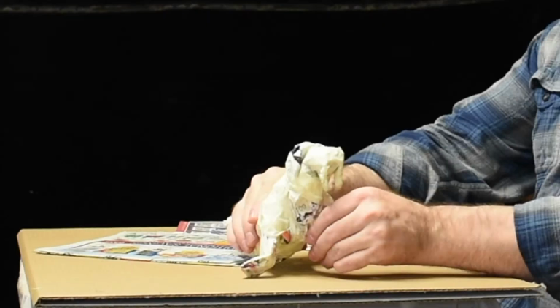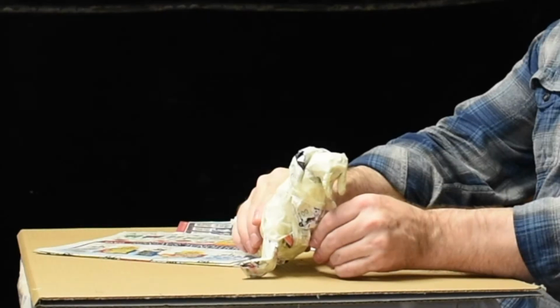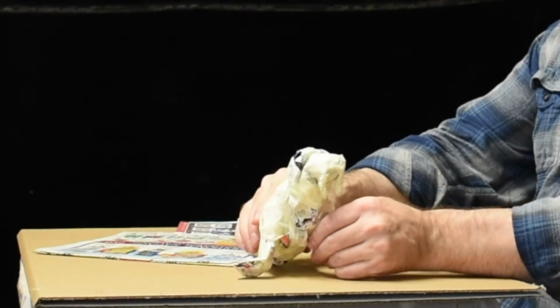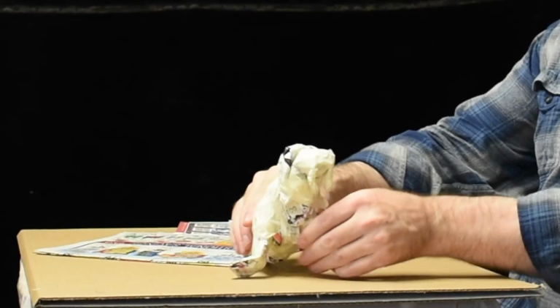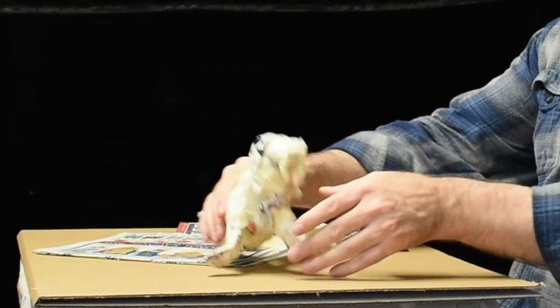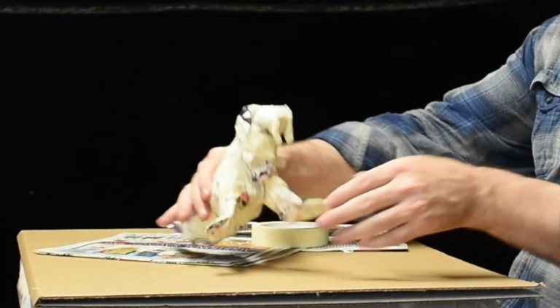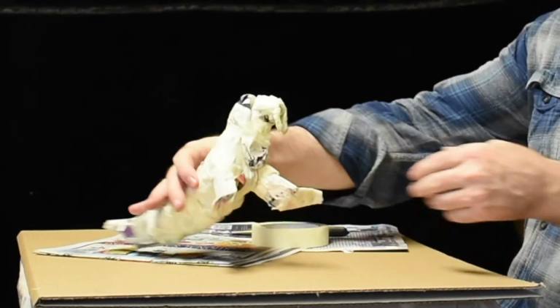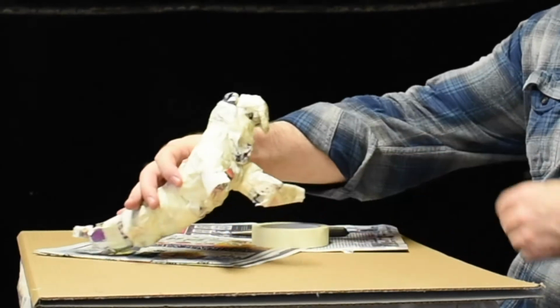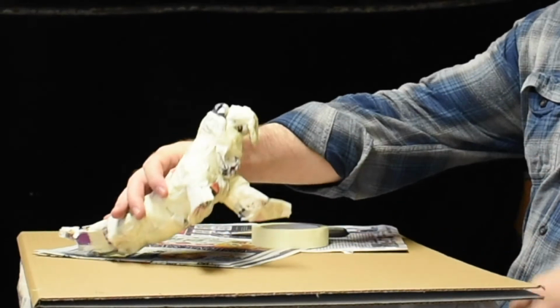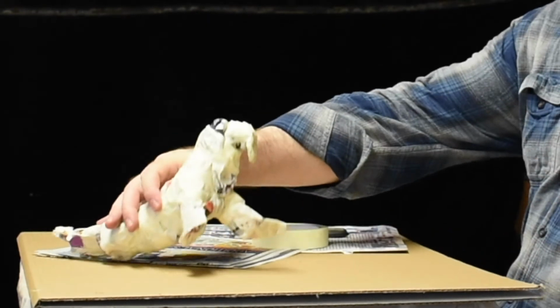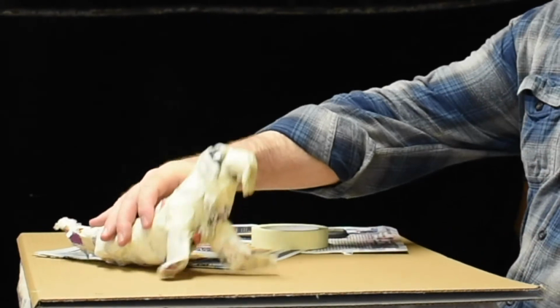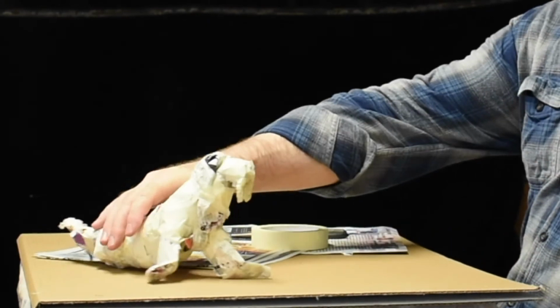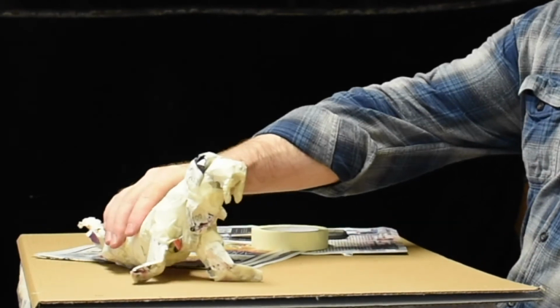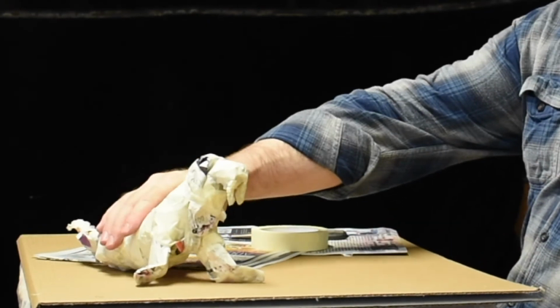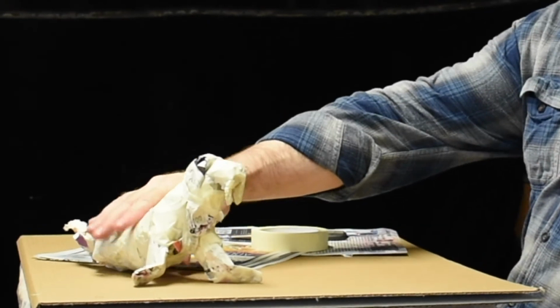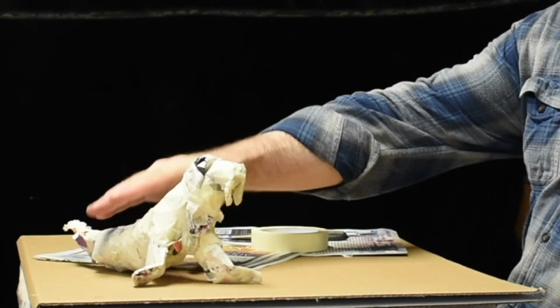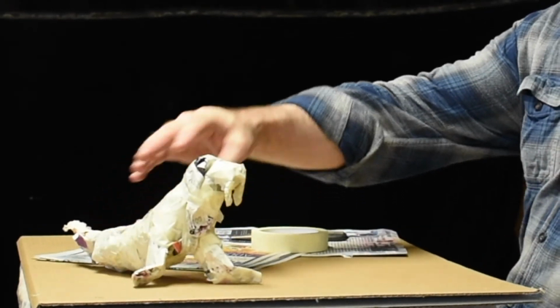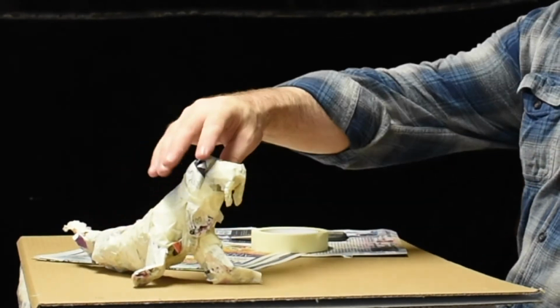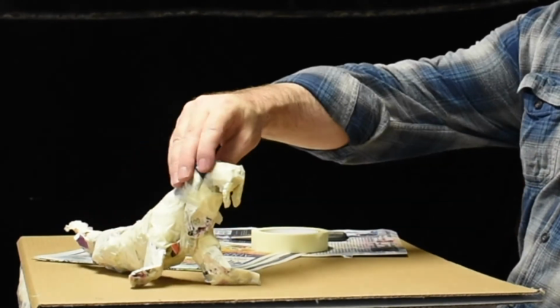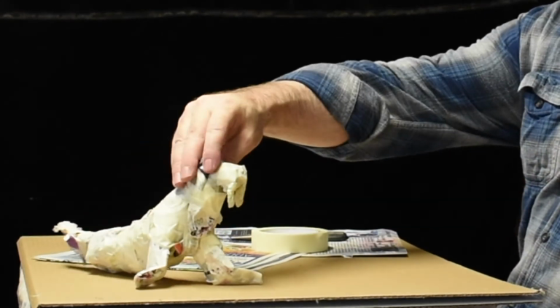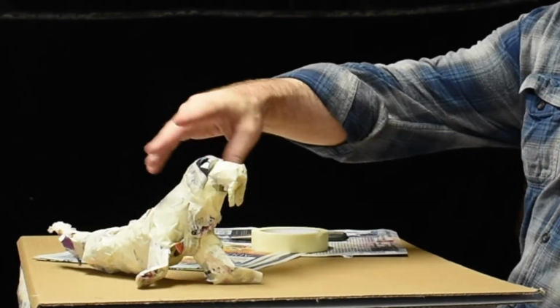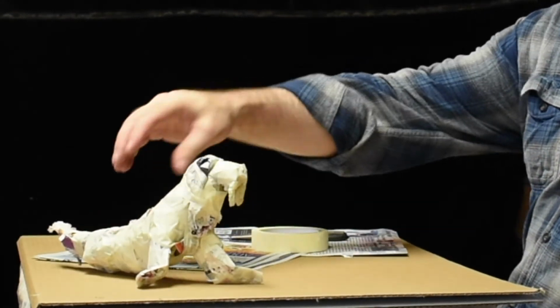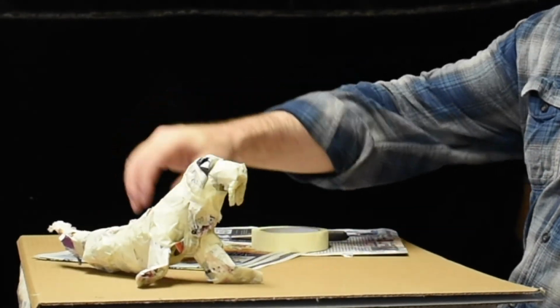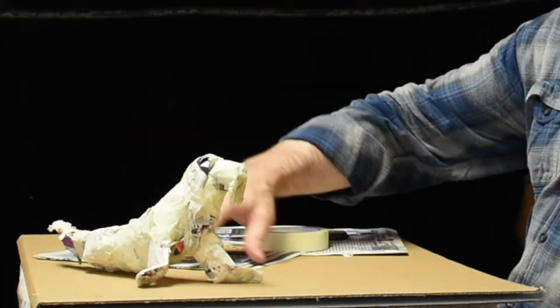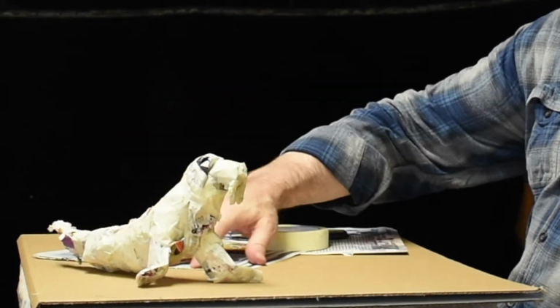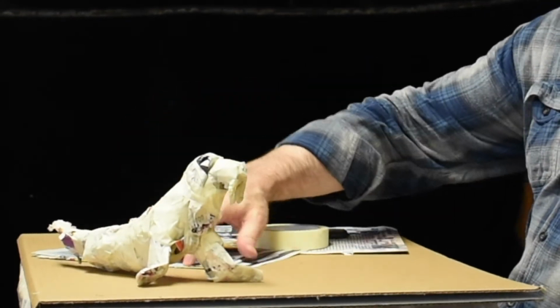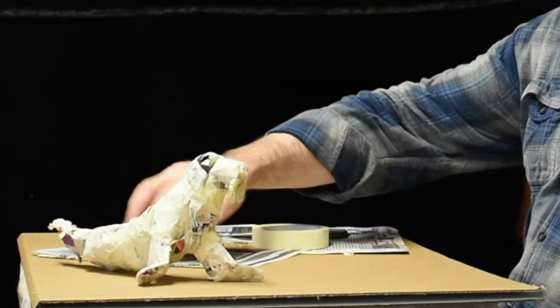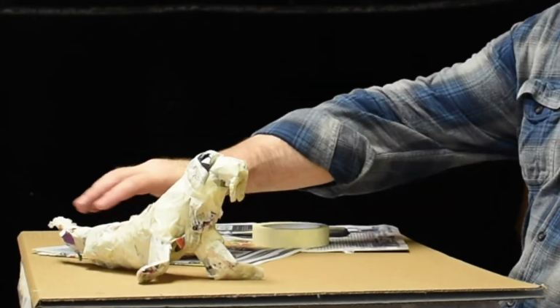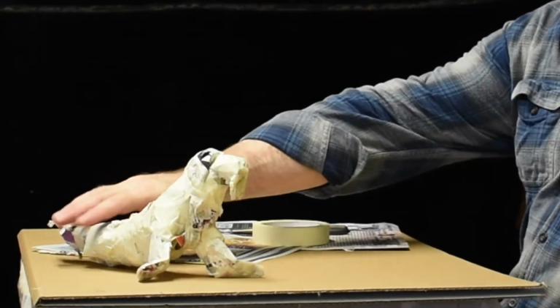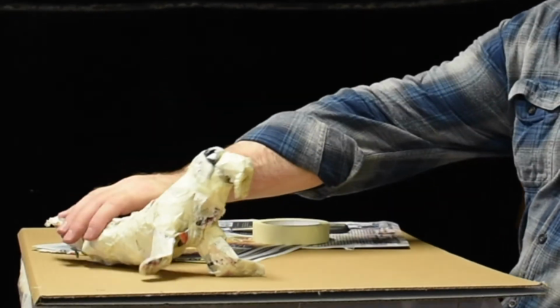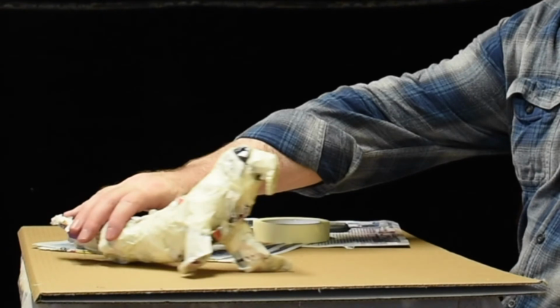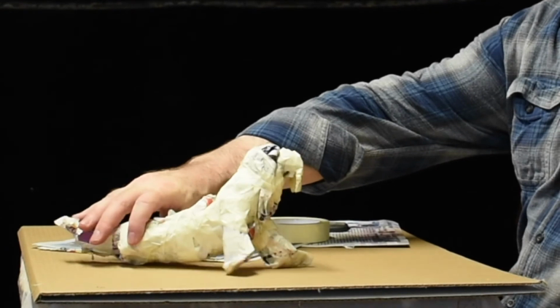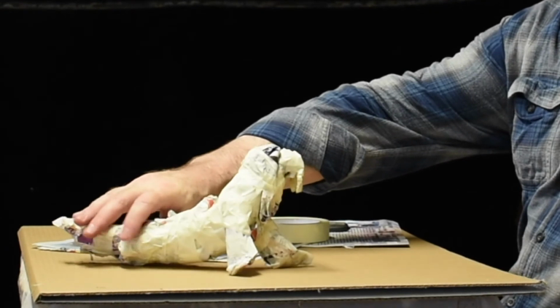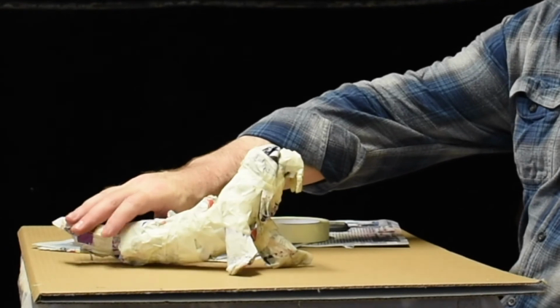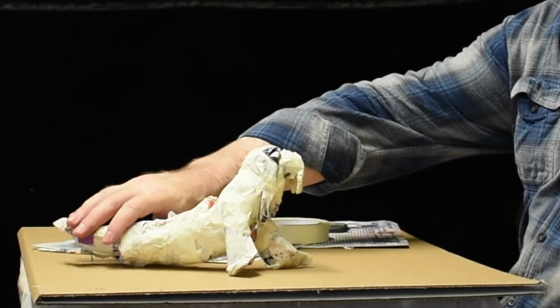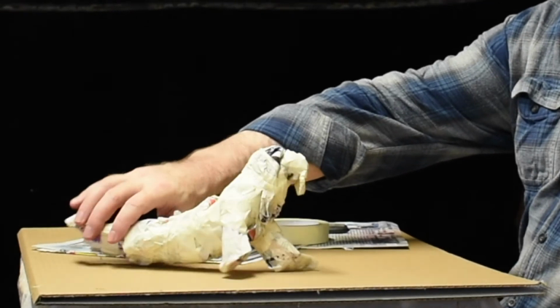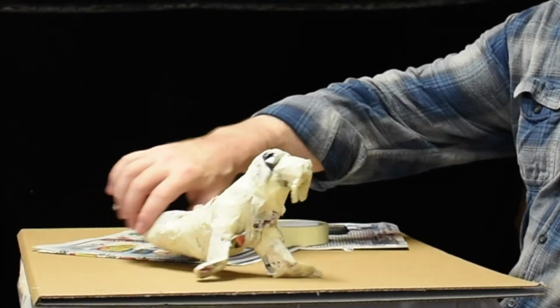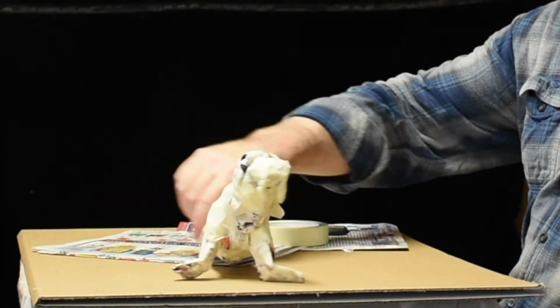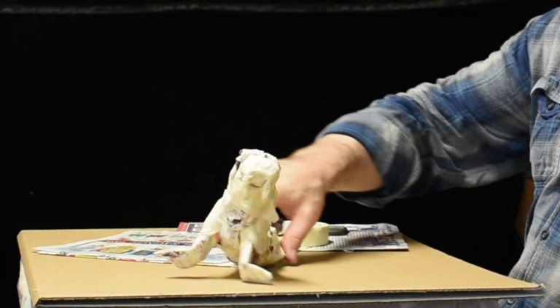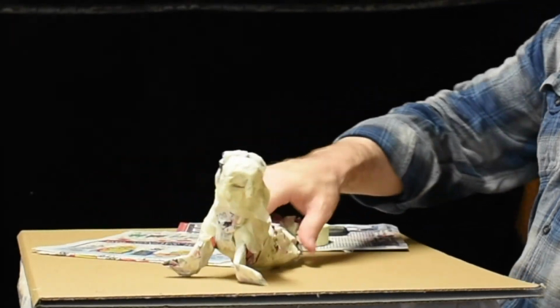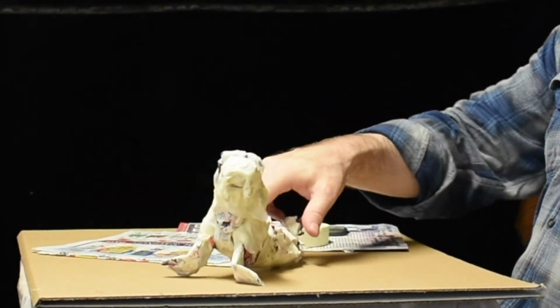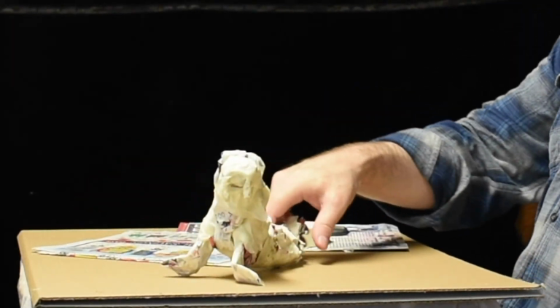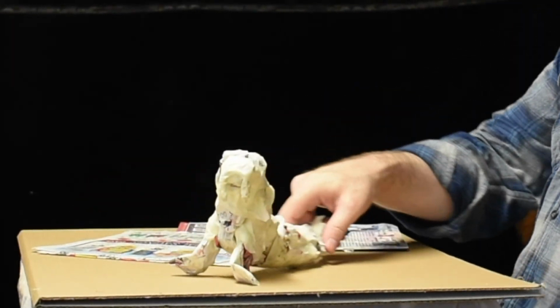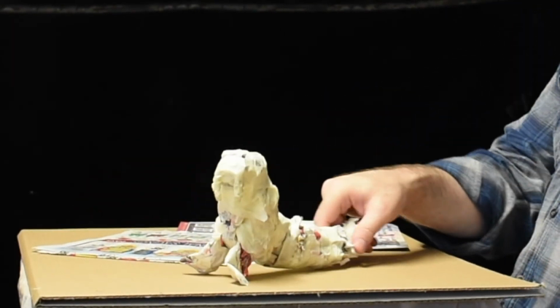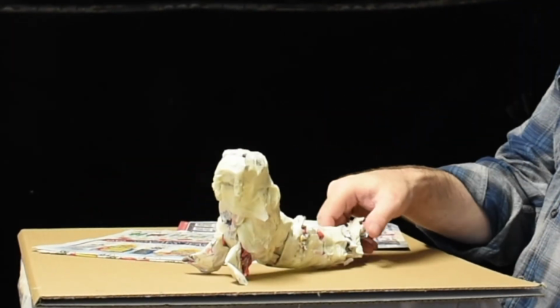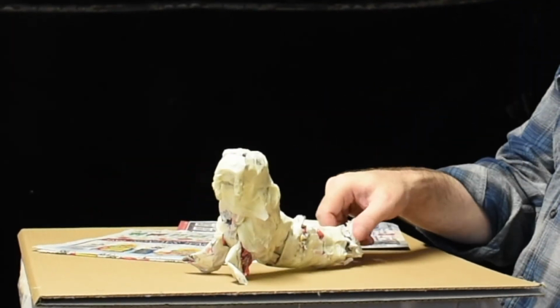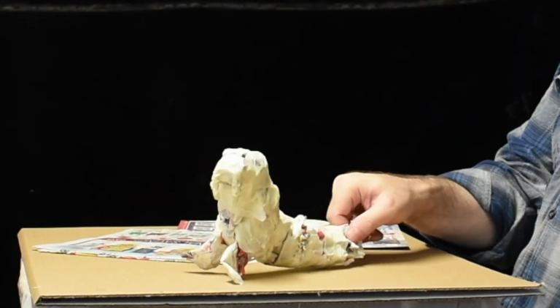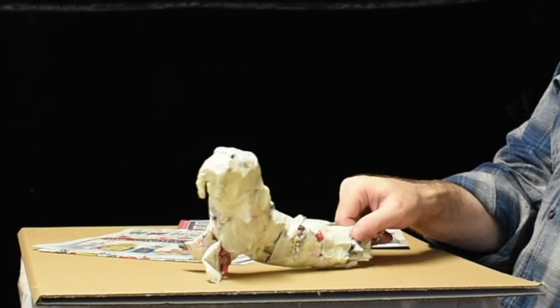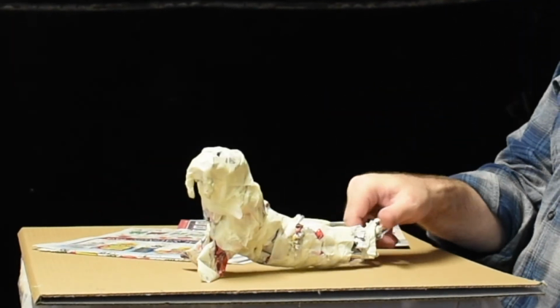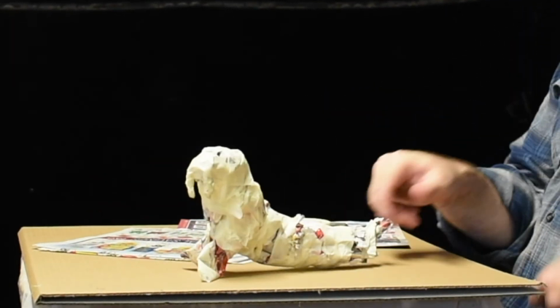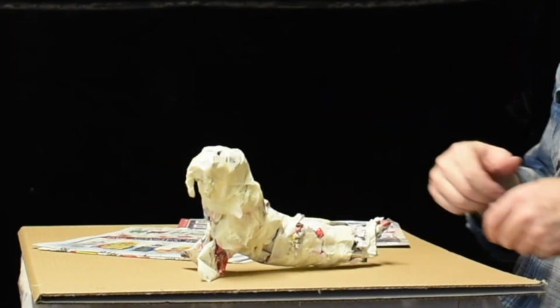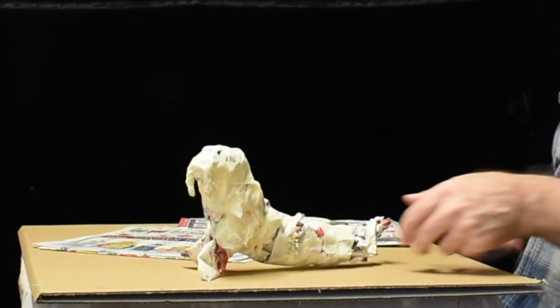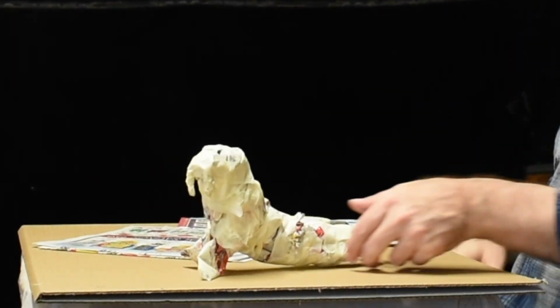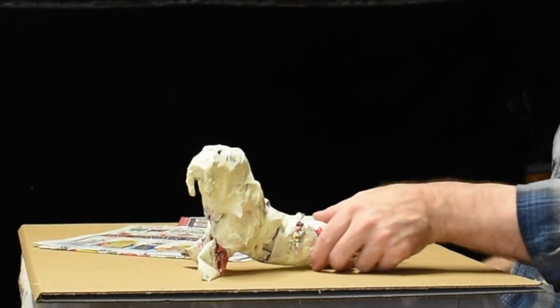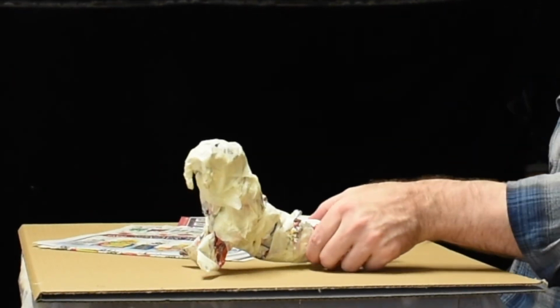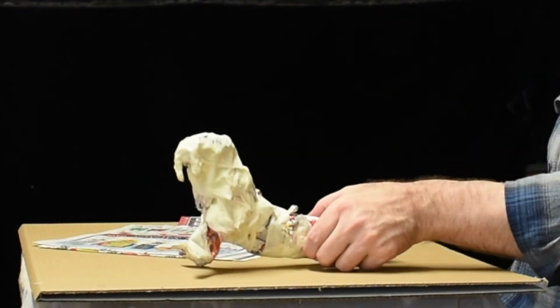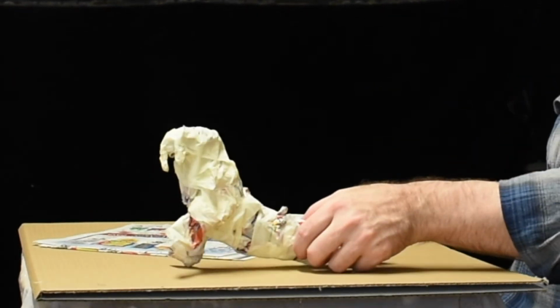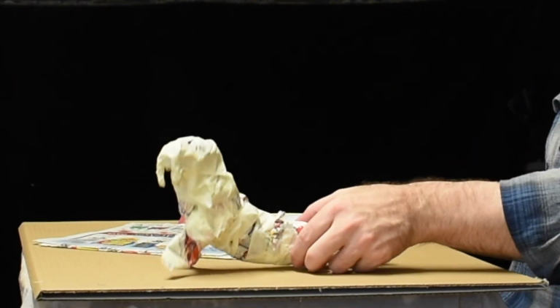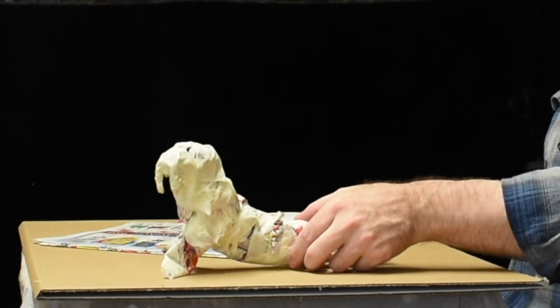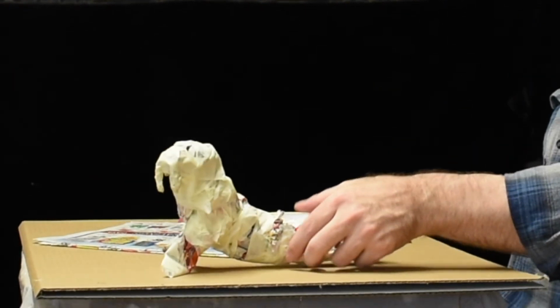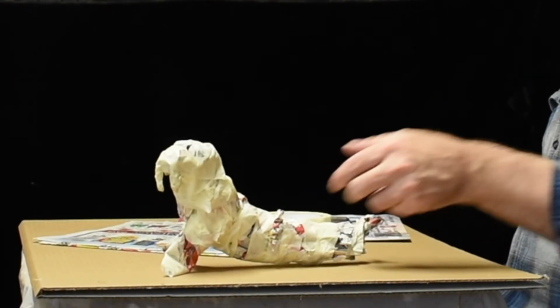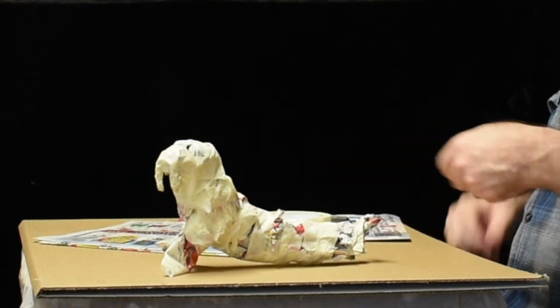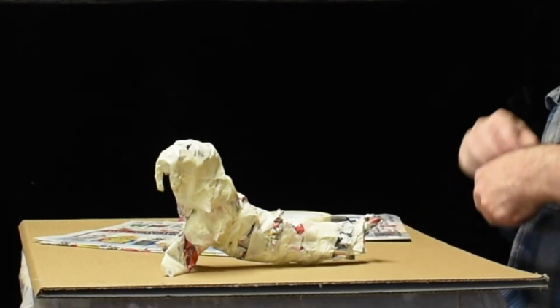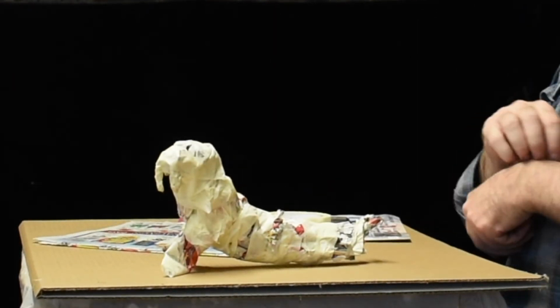I would recommend you take the time, tape it a little bit more, take a little more care with making it. You get the idea.